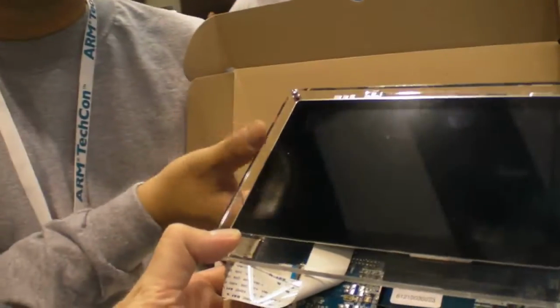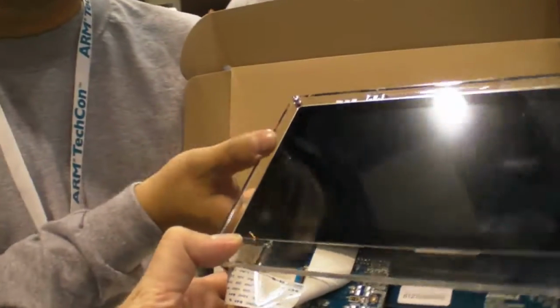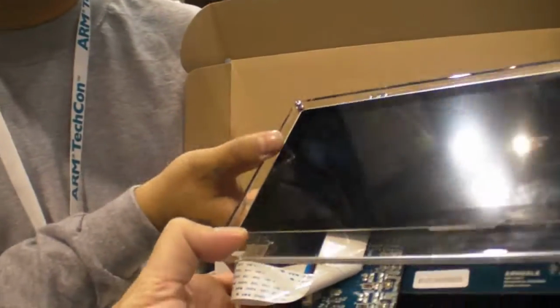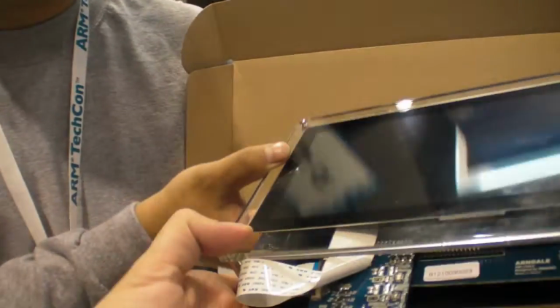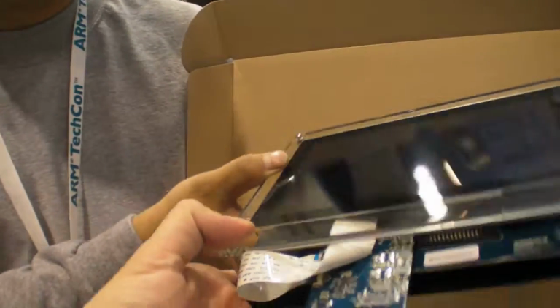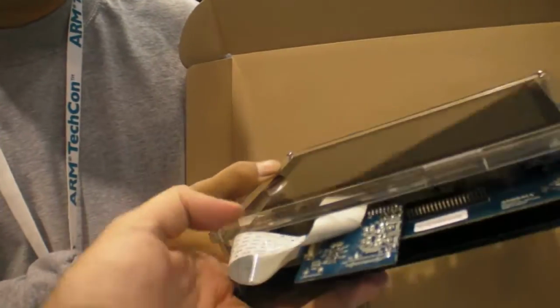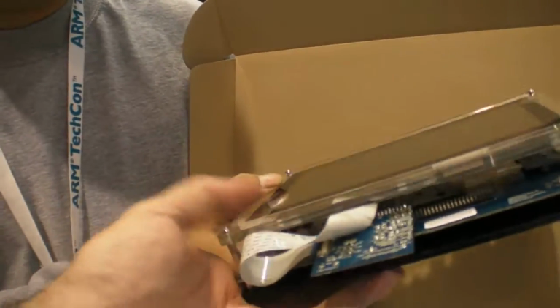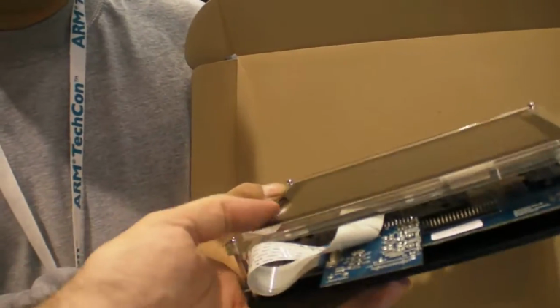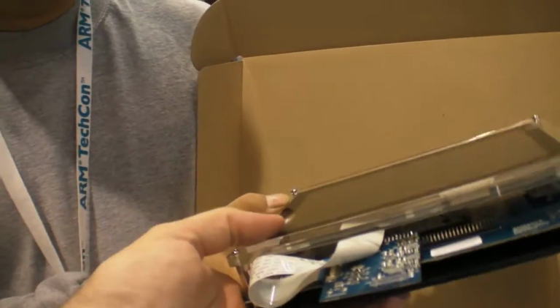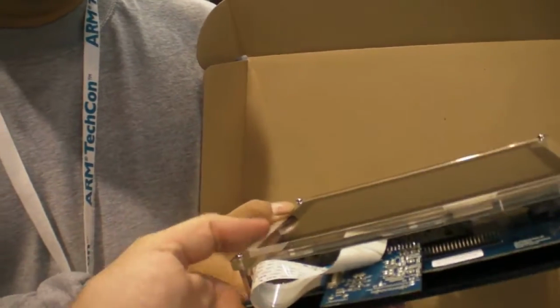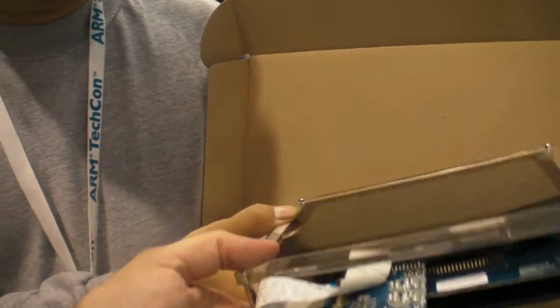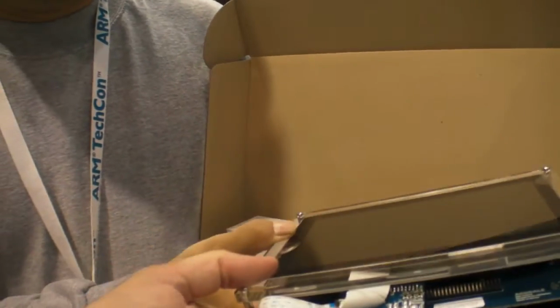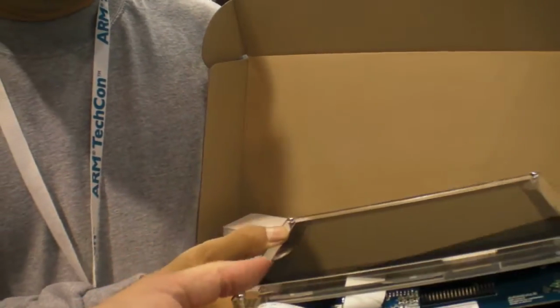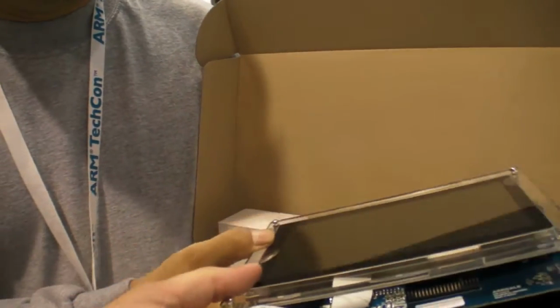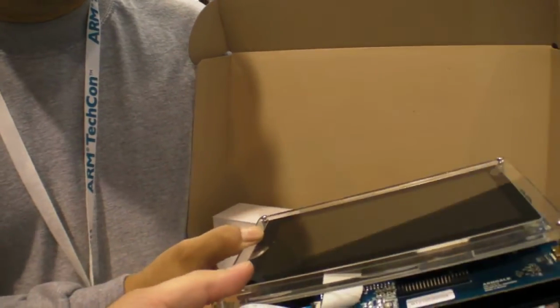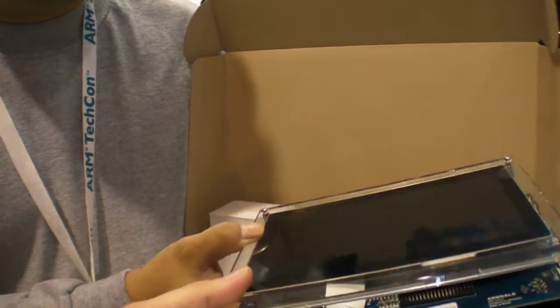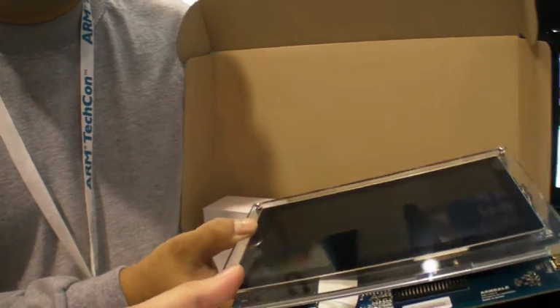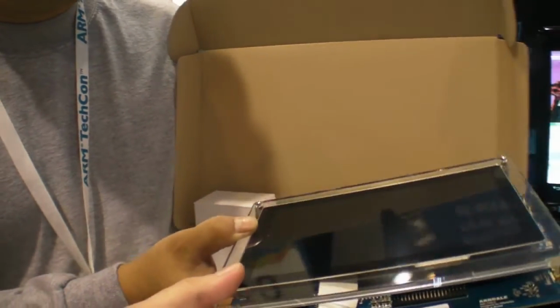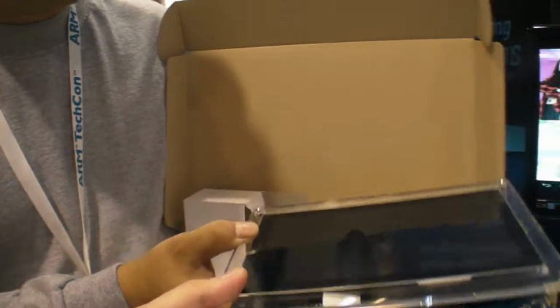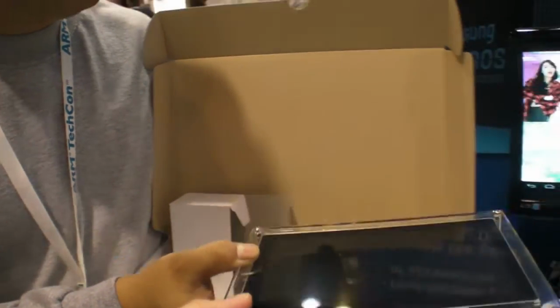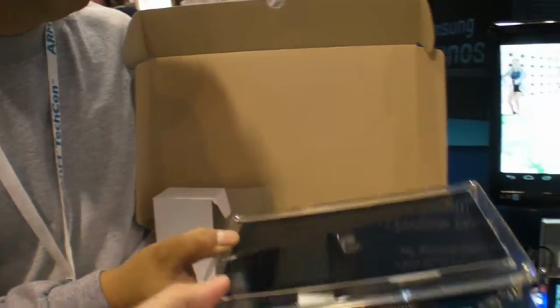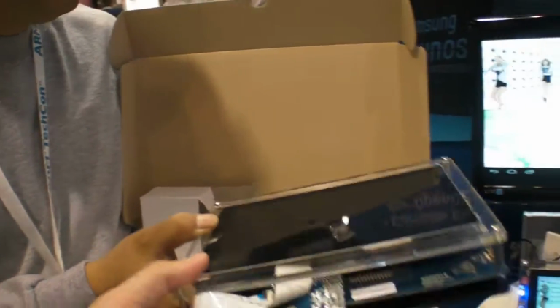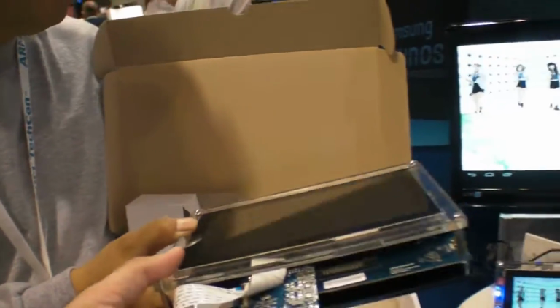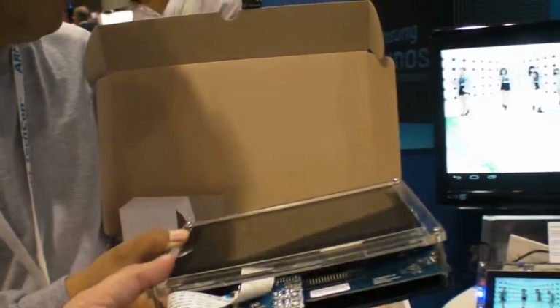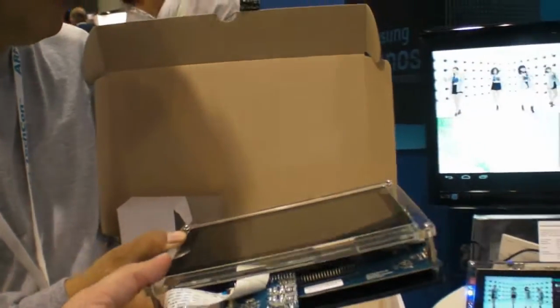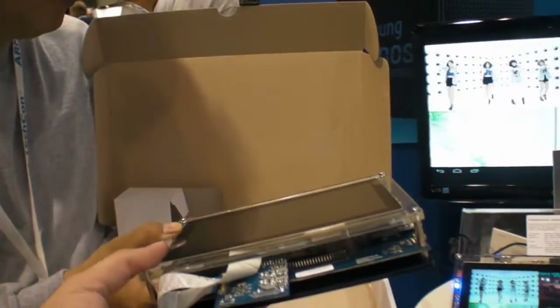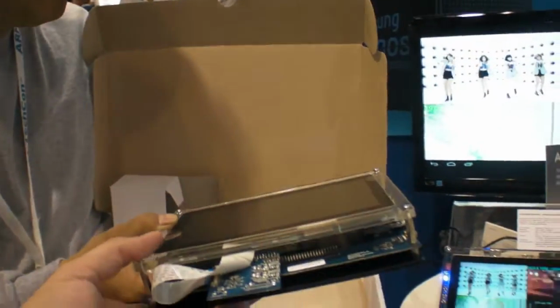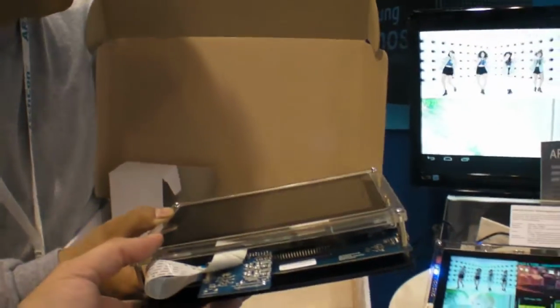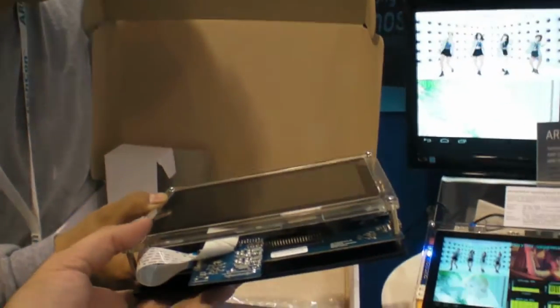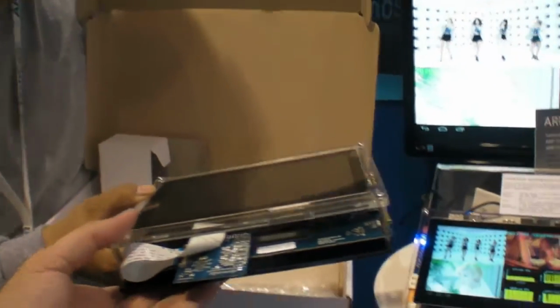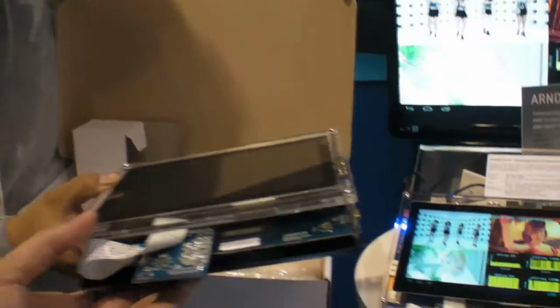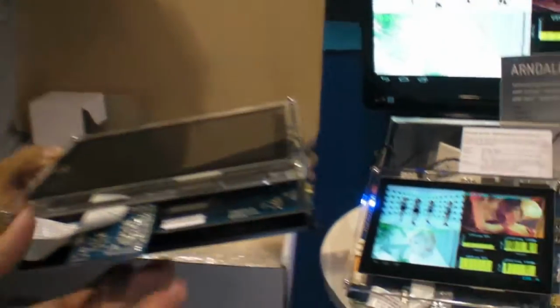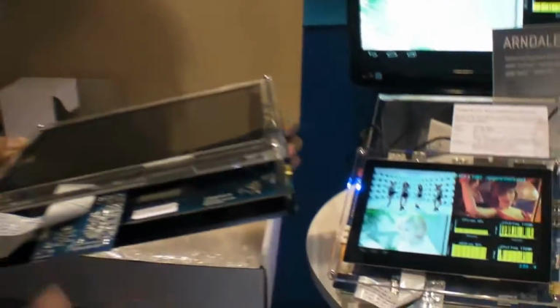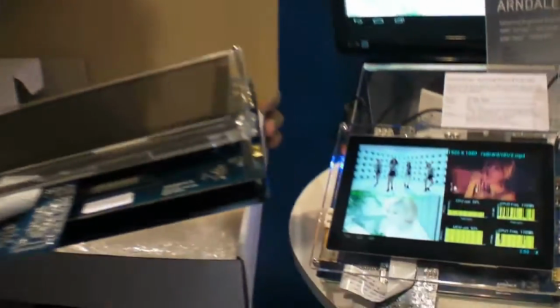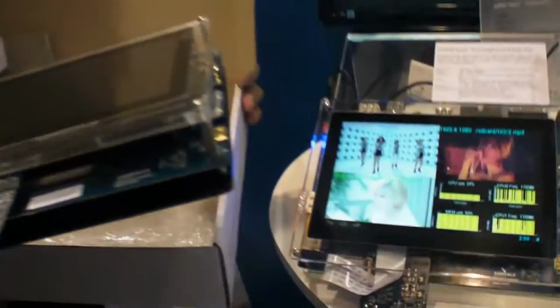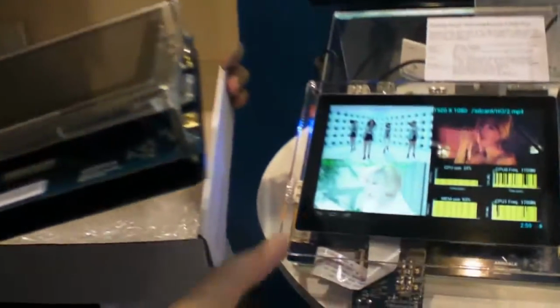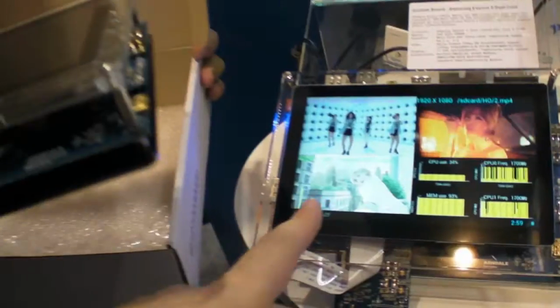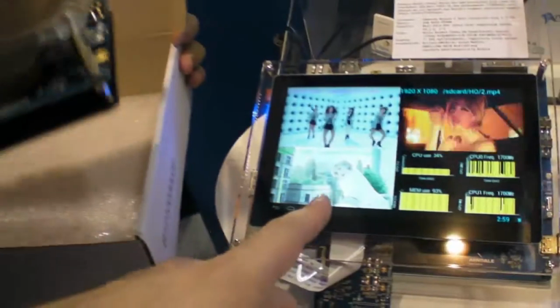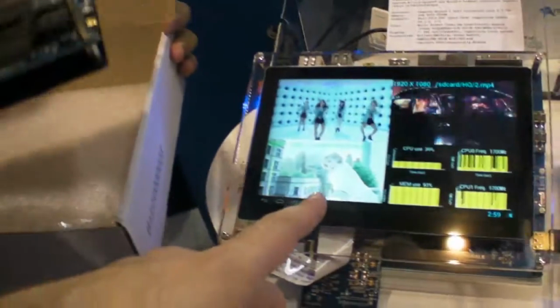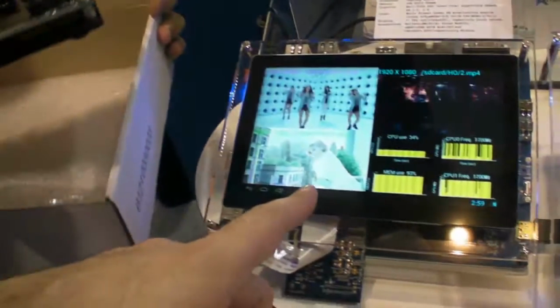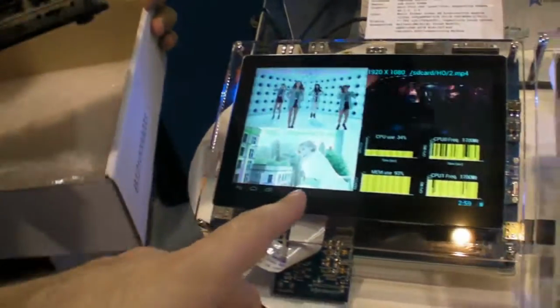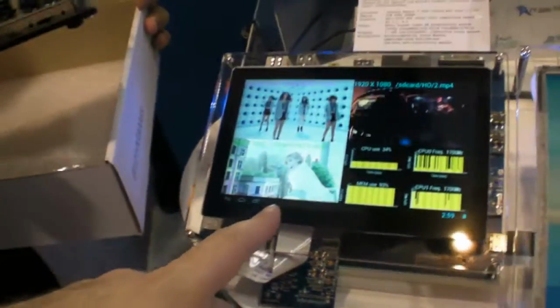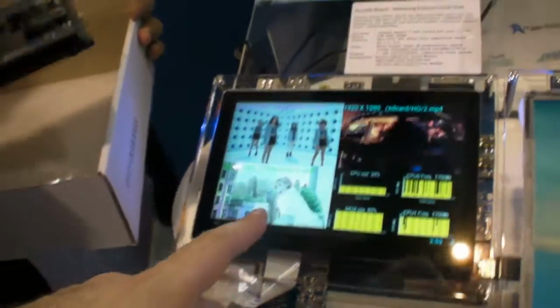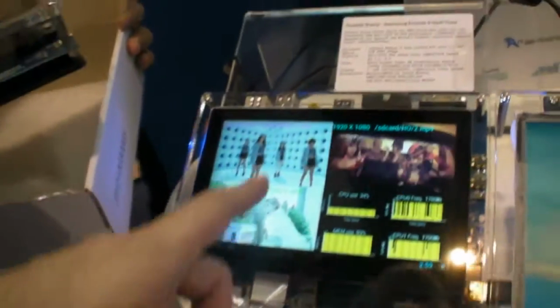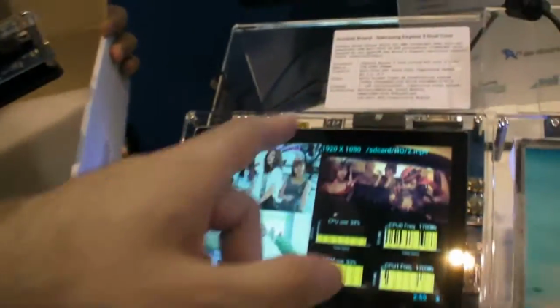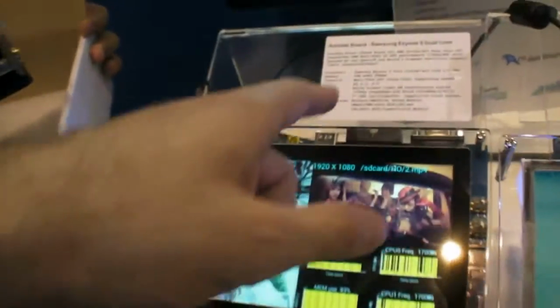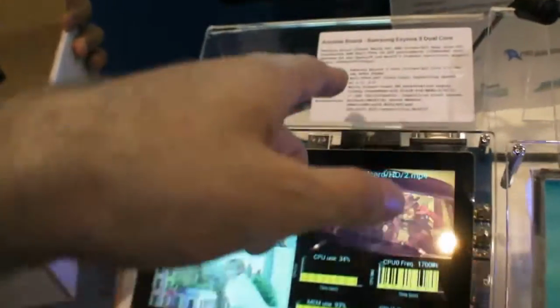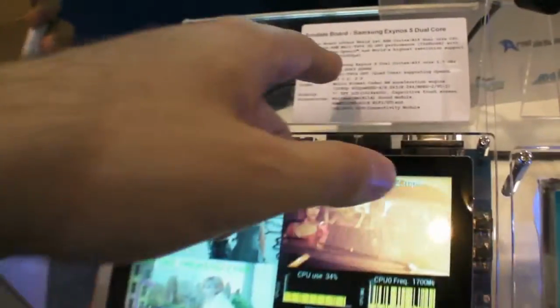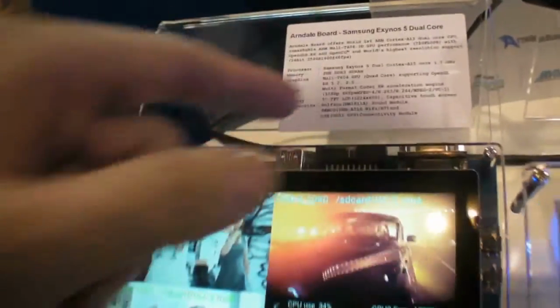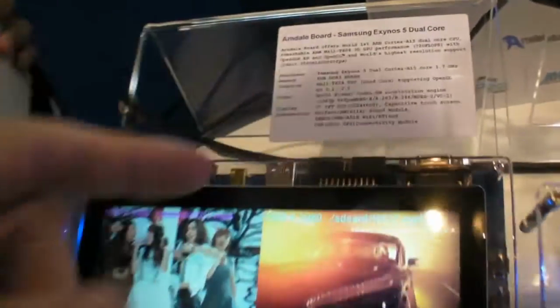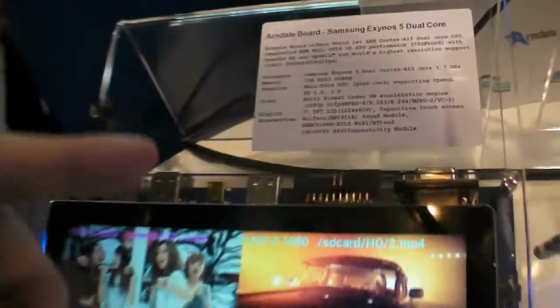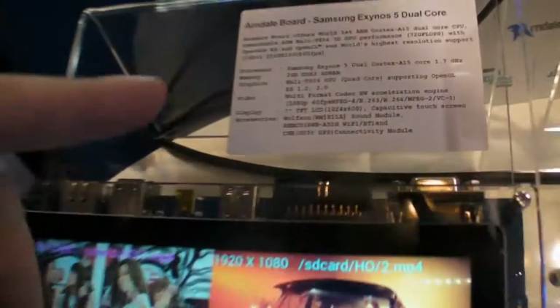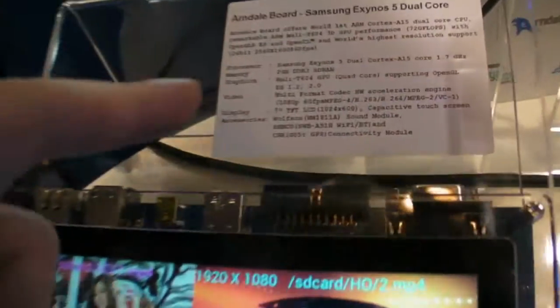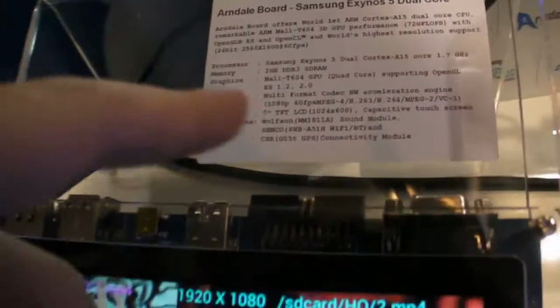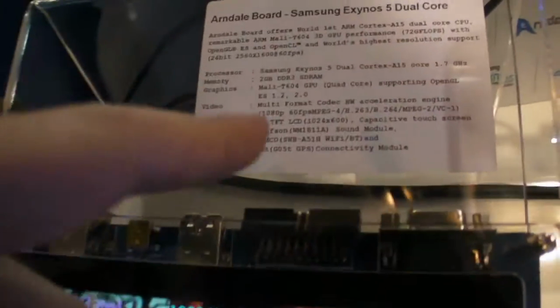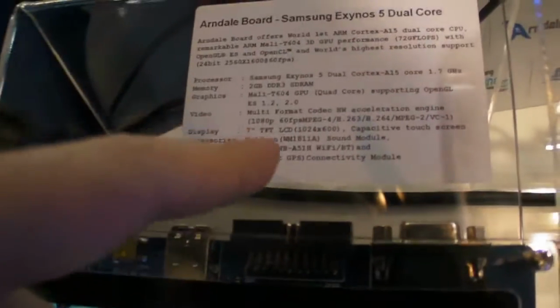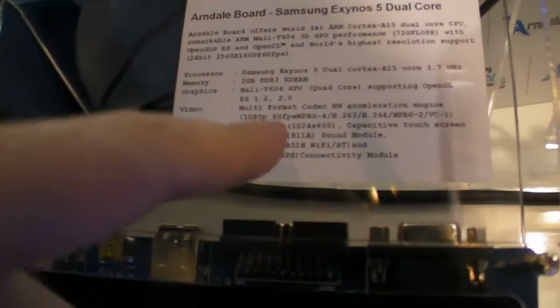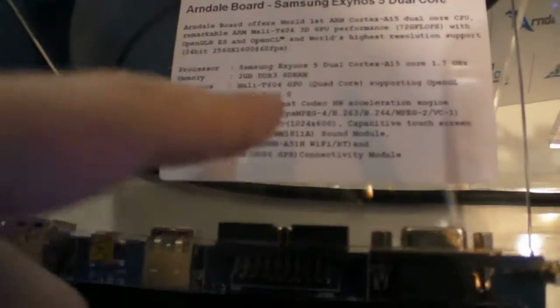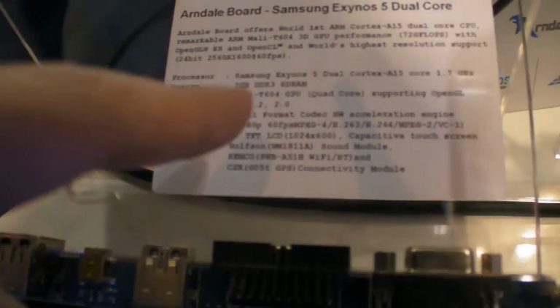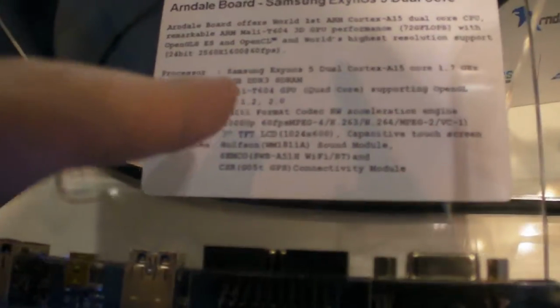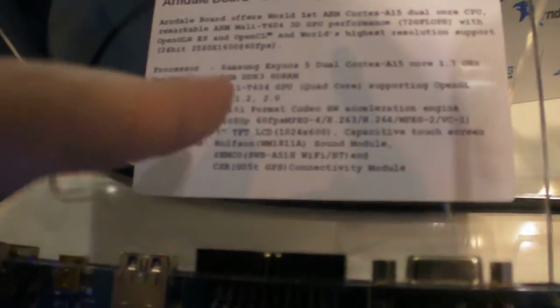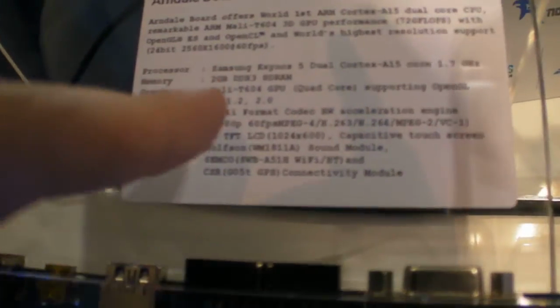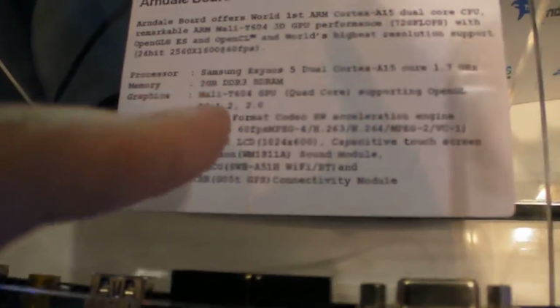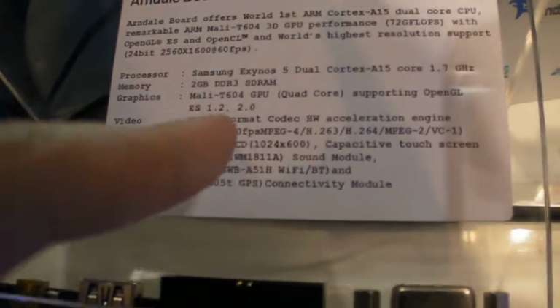So what is the resolution here? Is it 1280 or 1024? It is 1024 by 600.